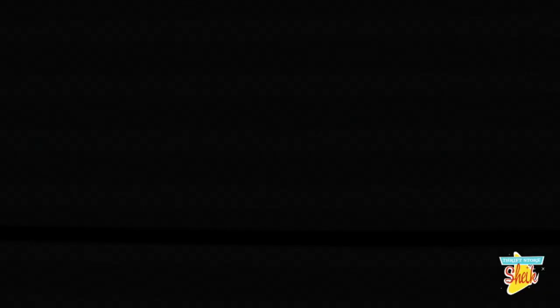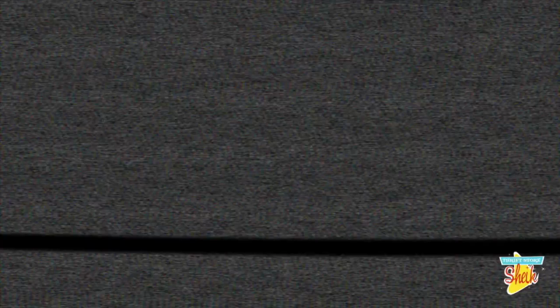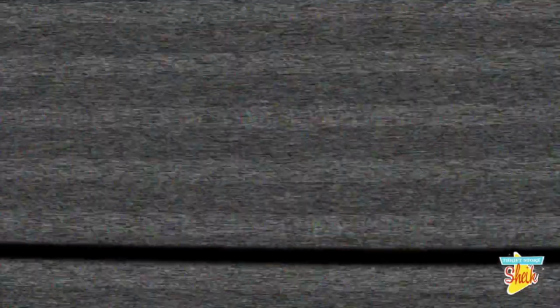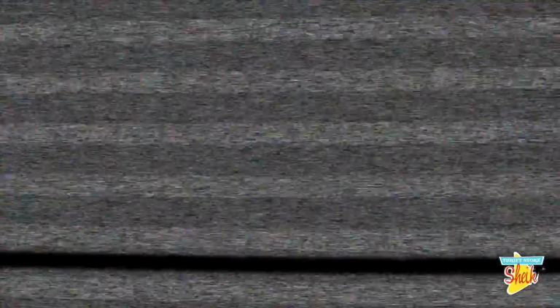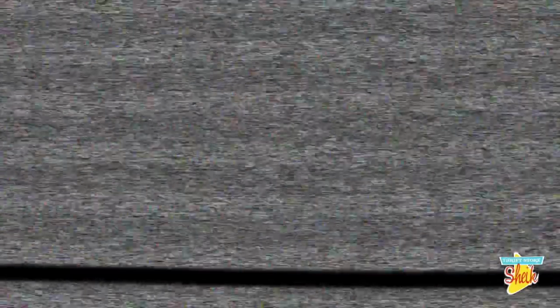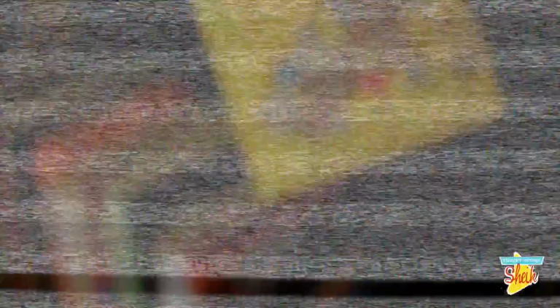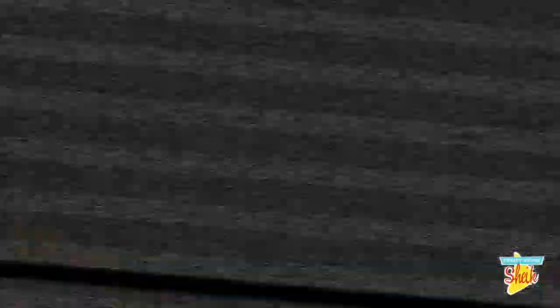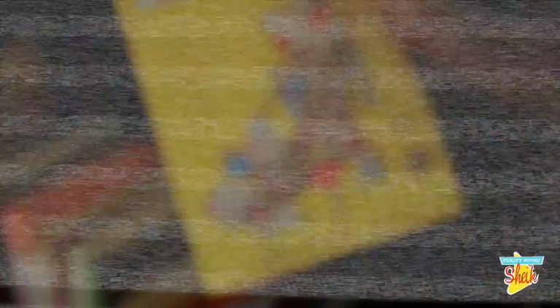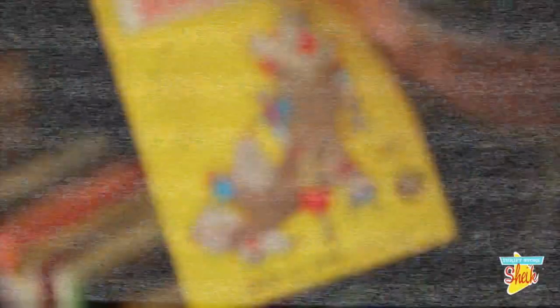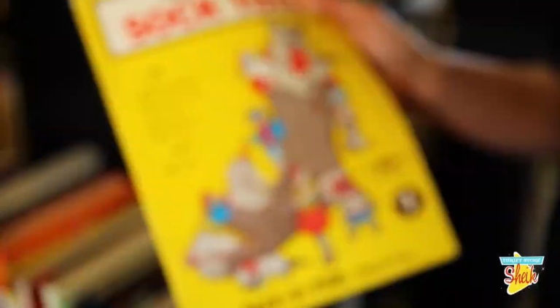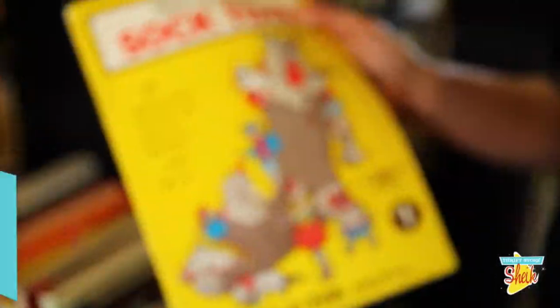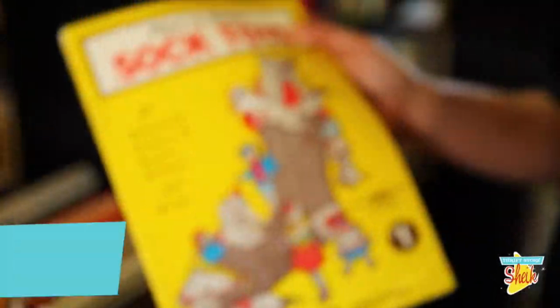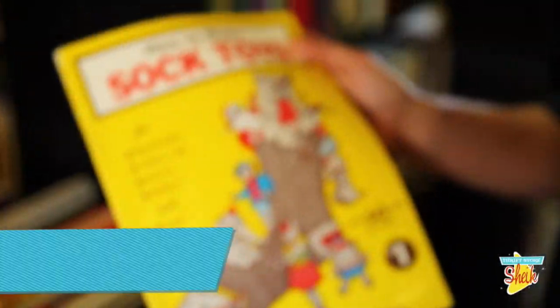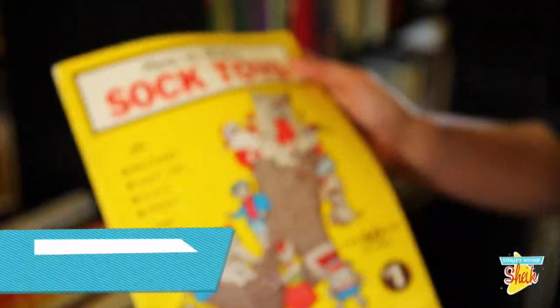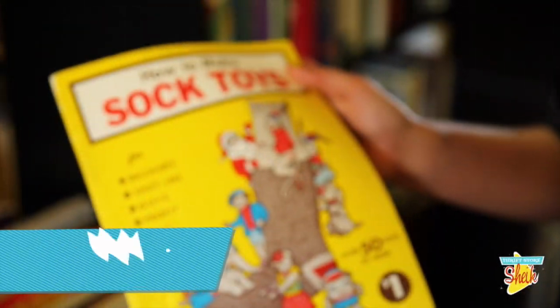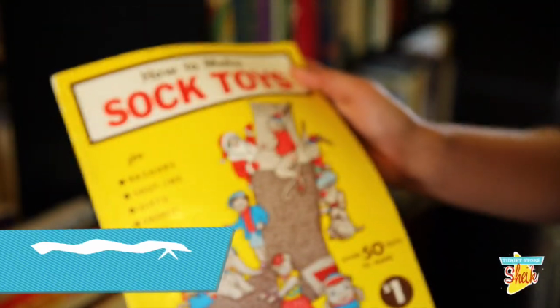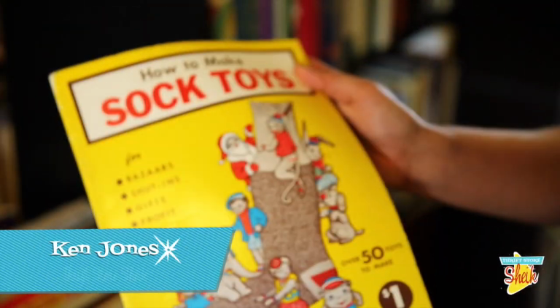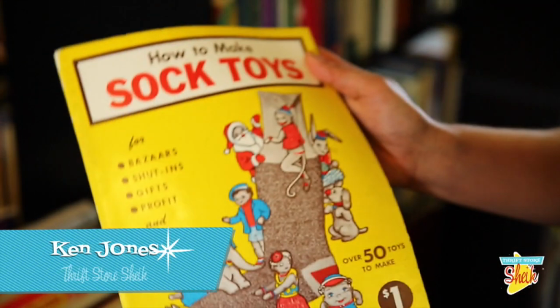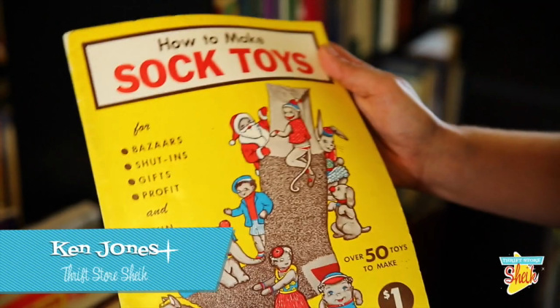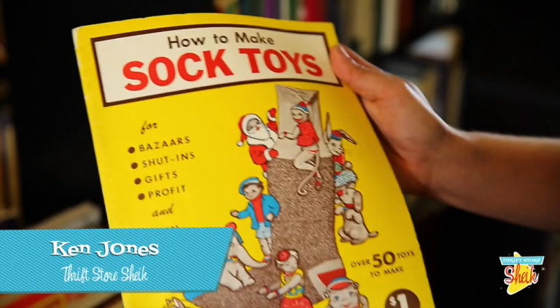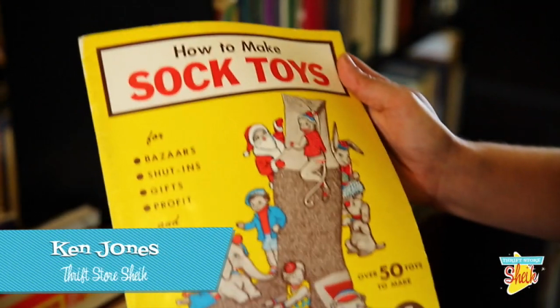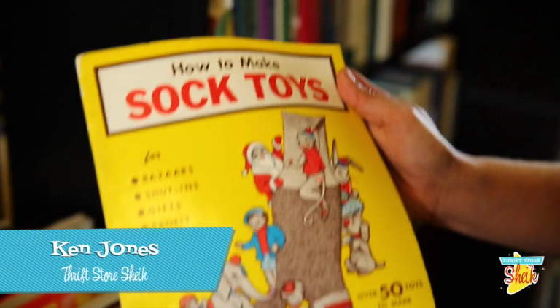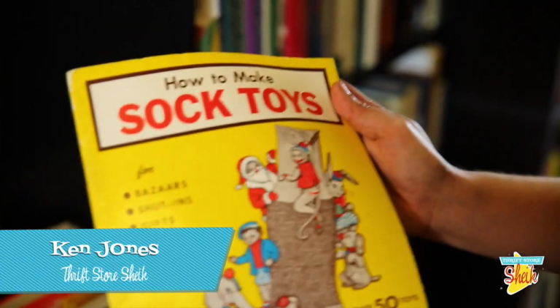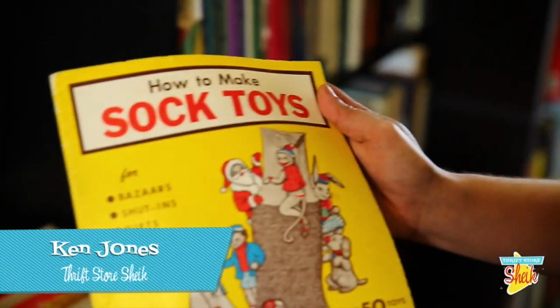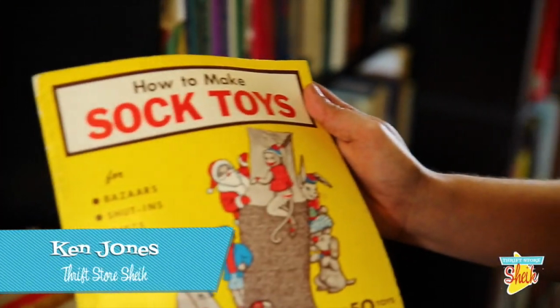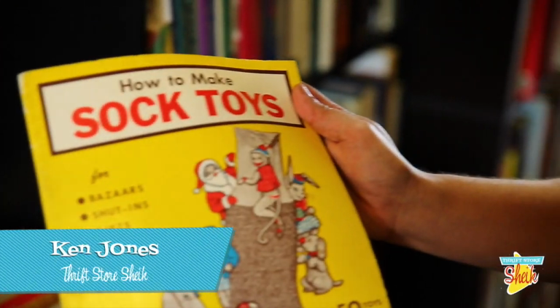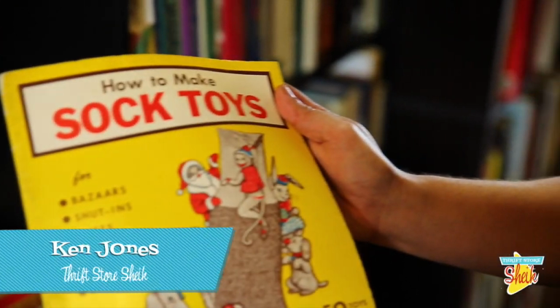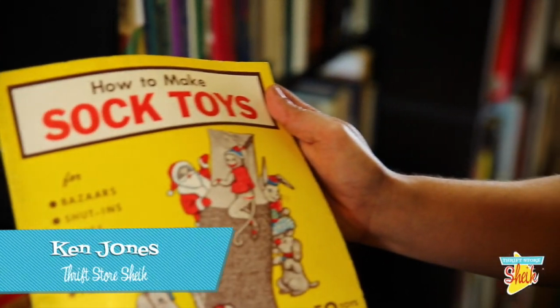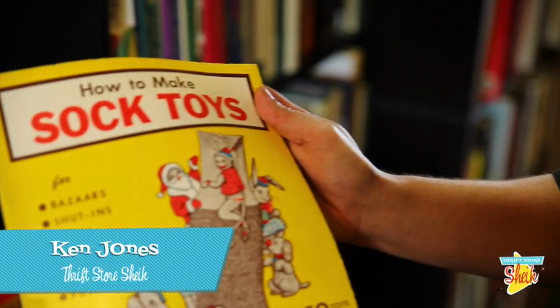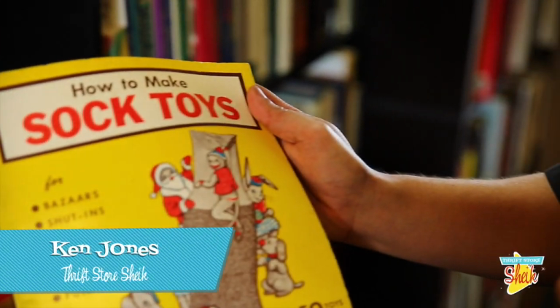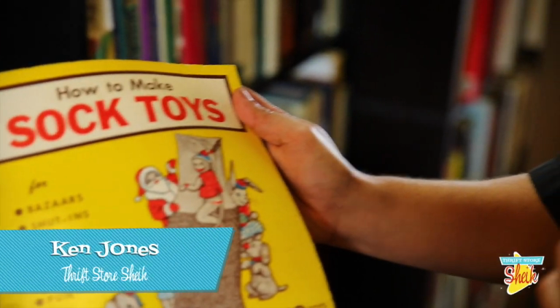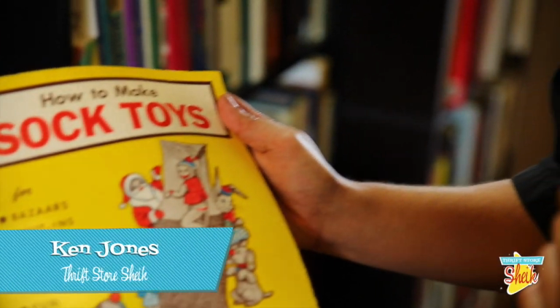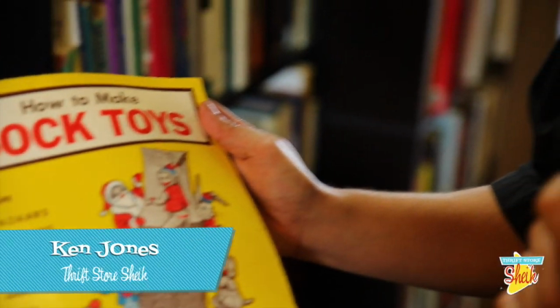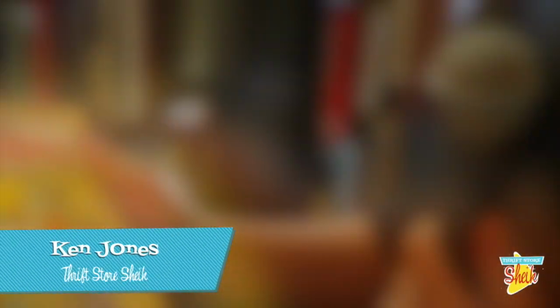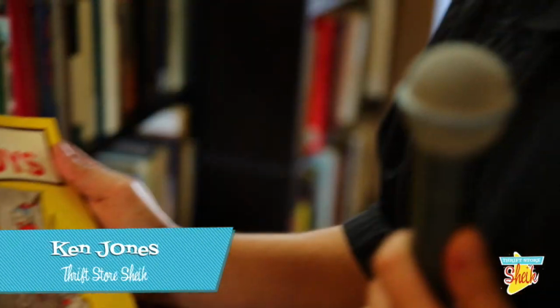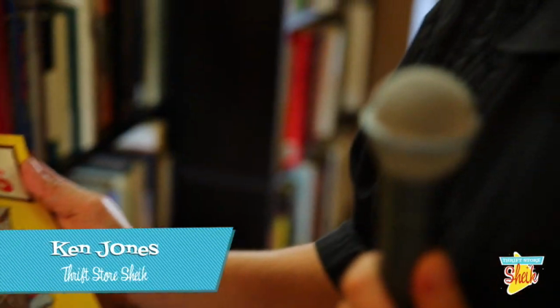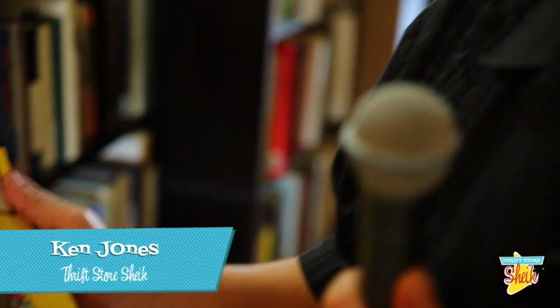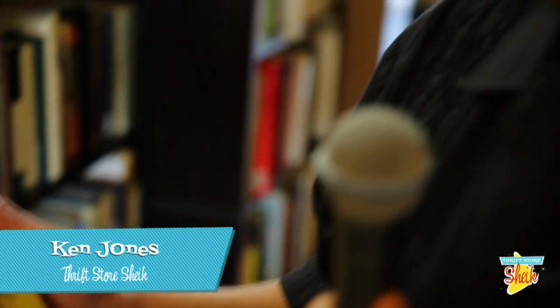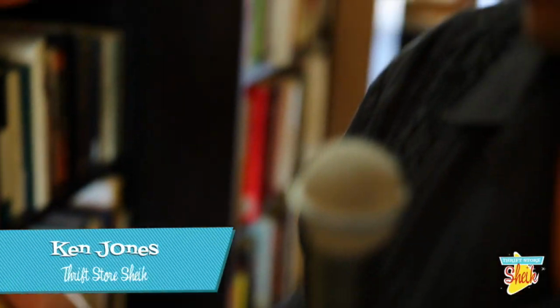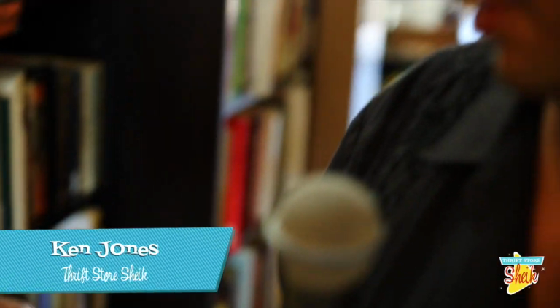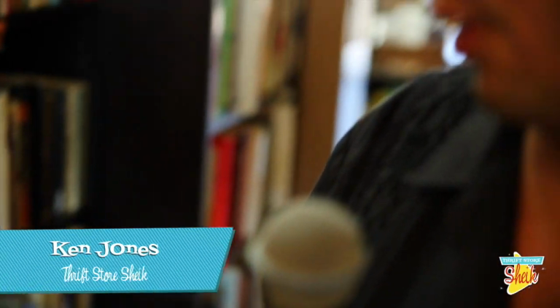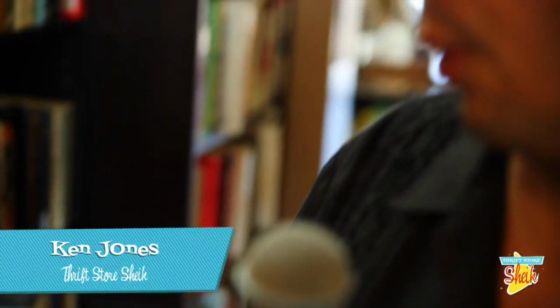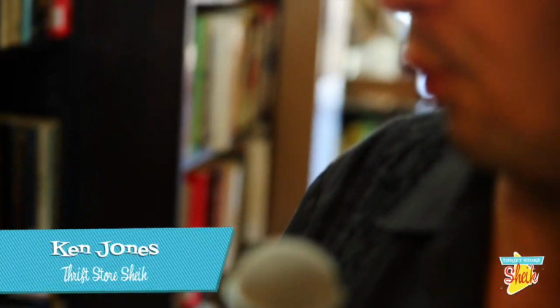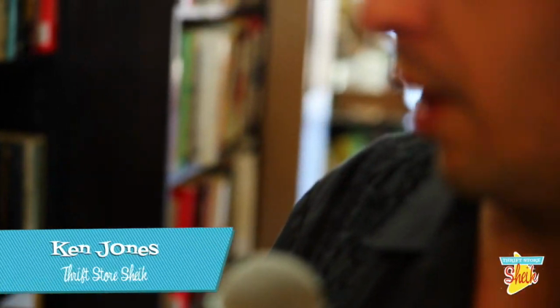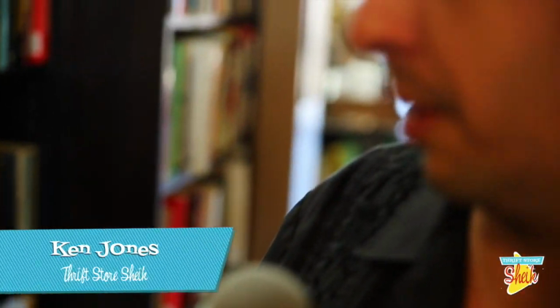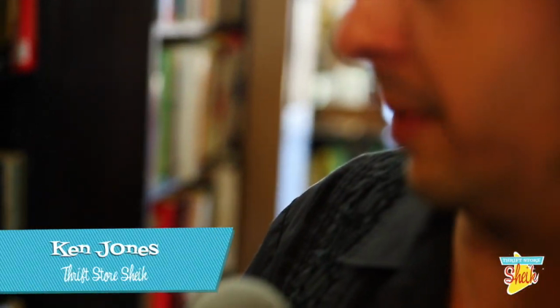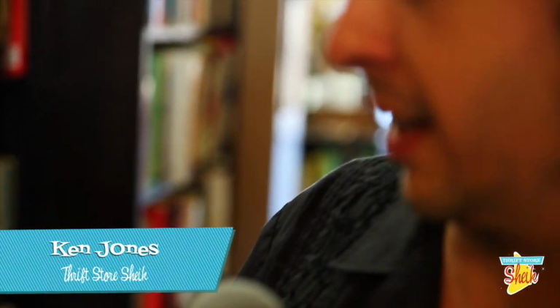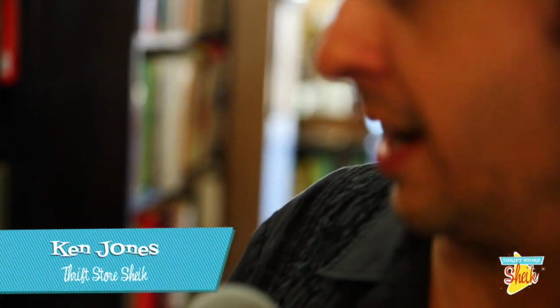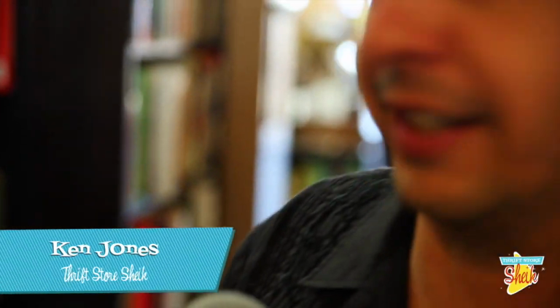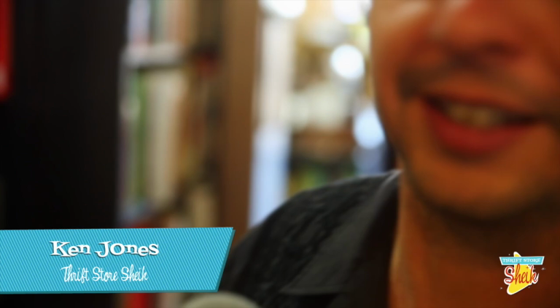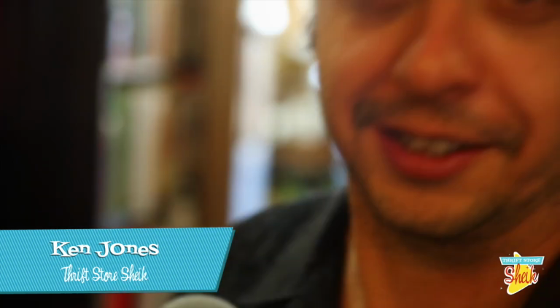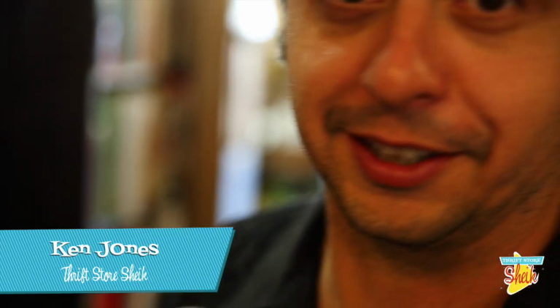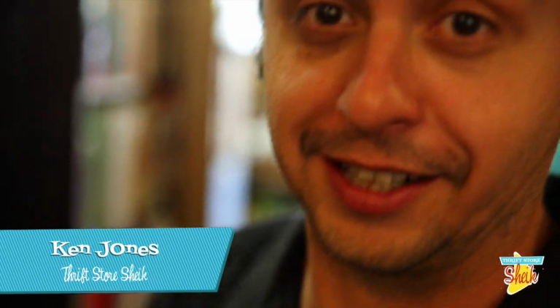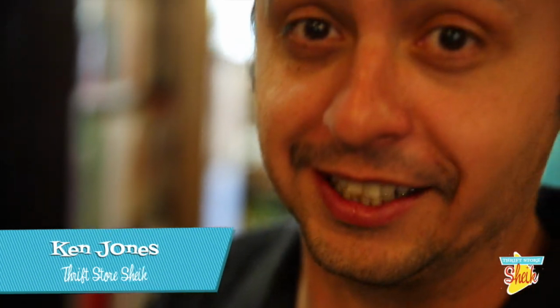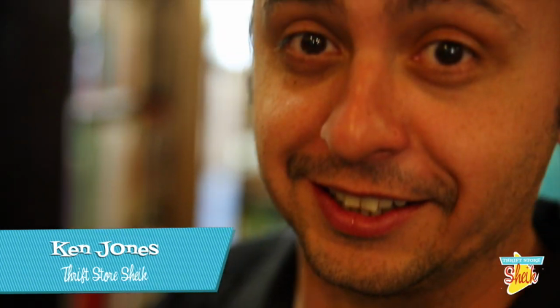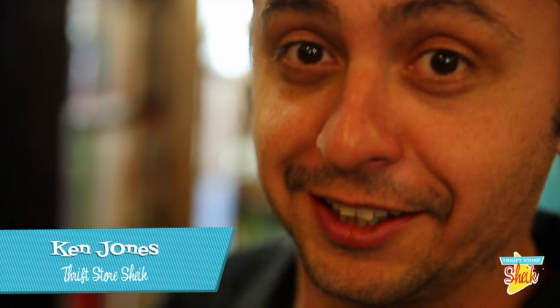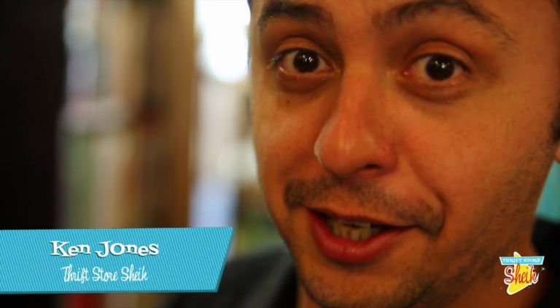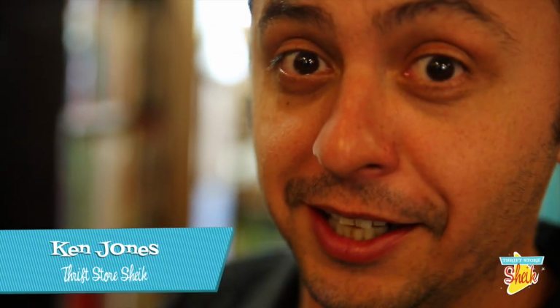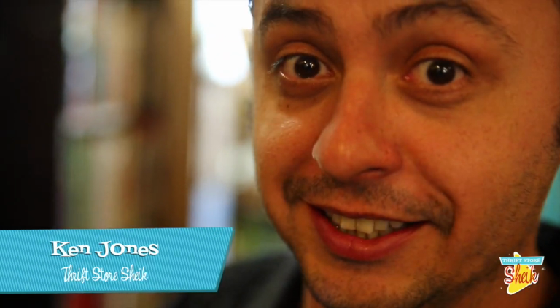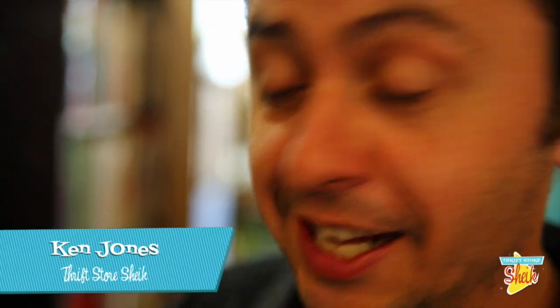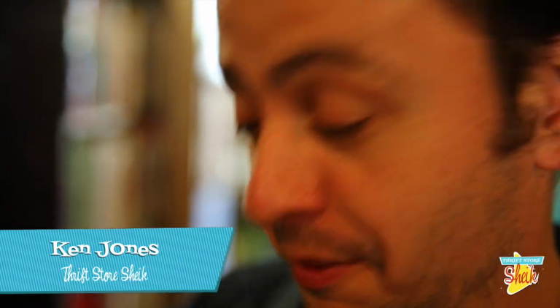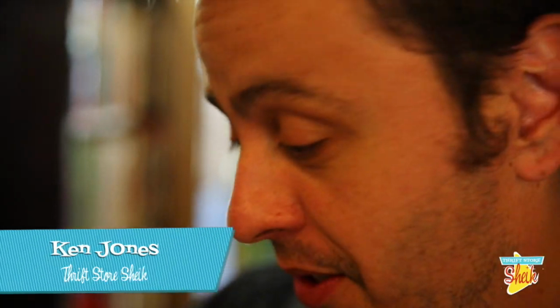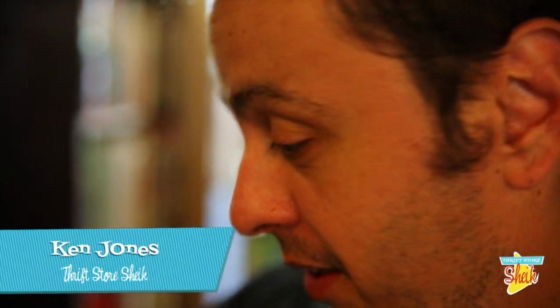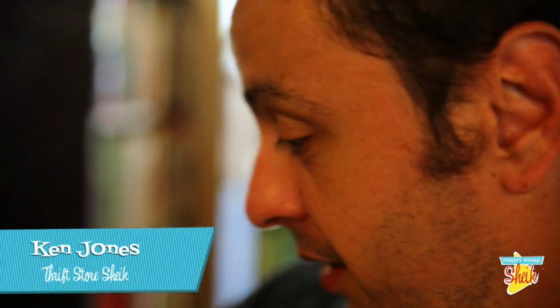Look at this great find — how to make sock toys. You're going well beyond the classic sock monkey.